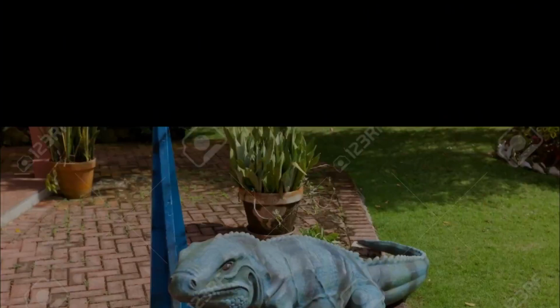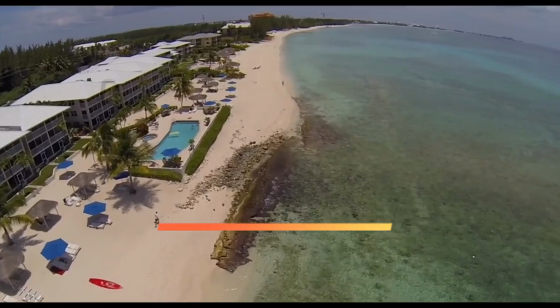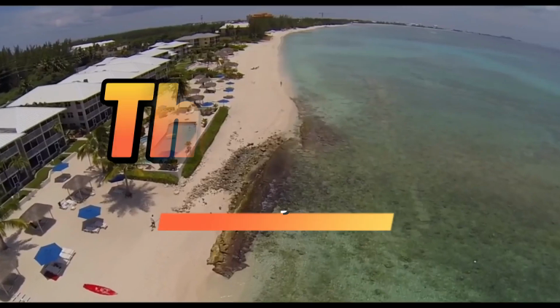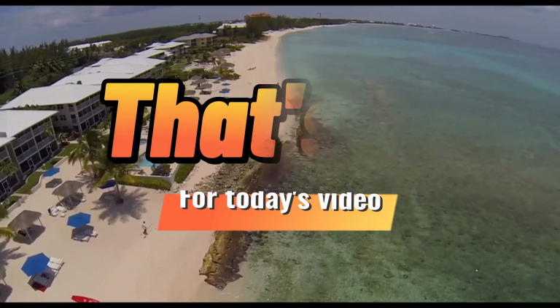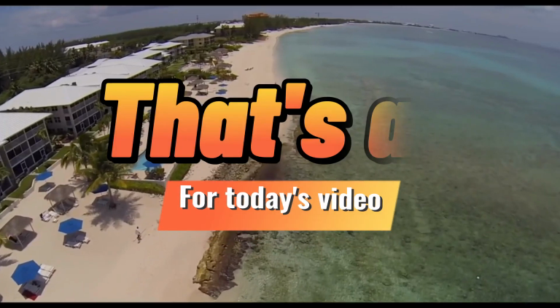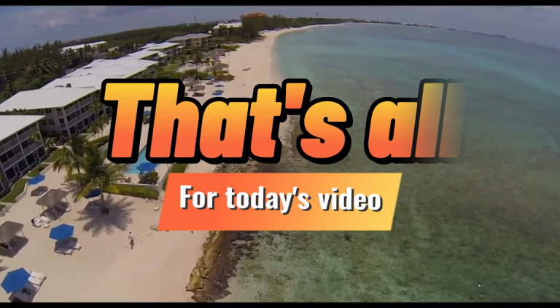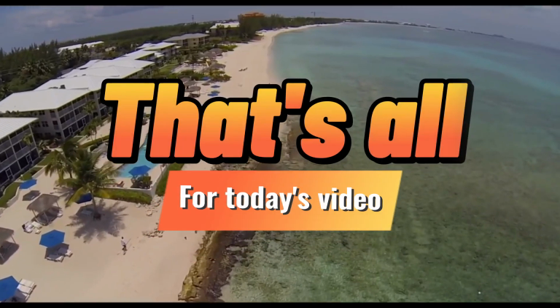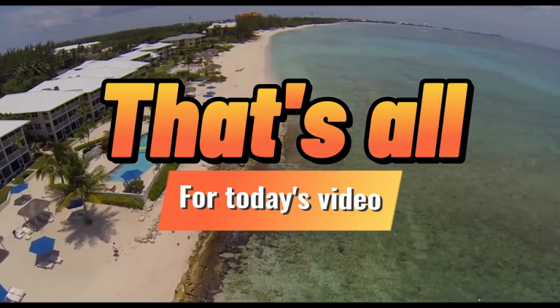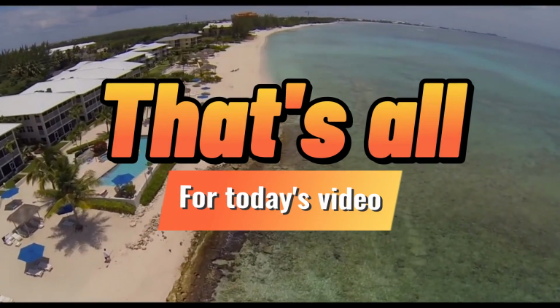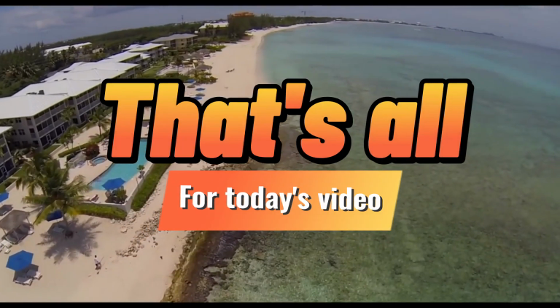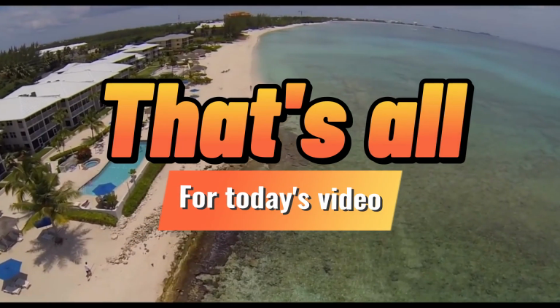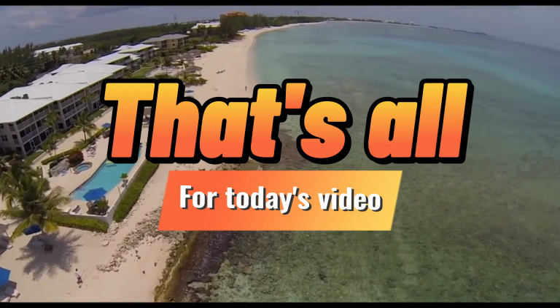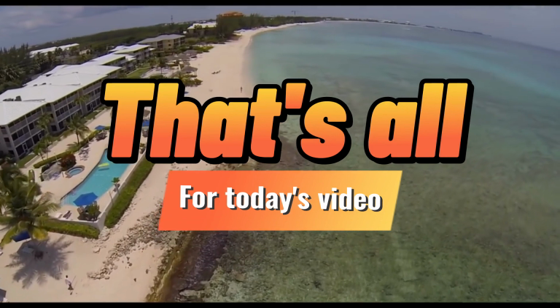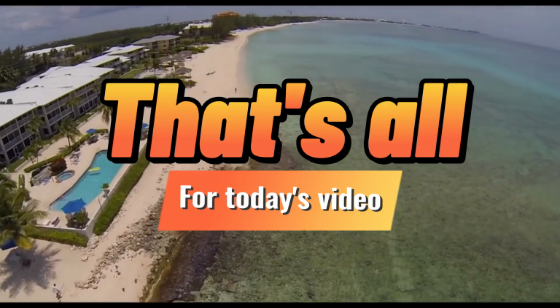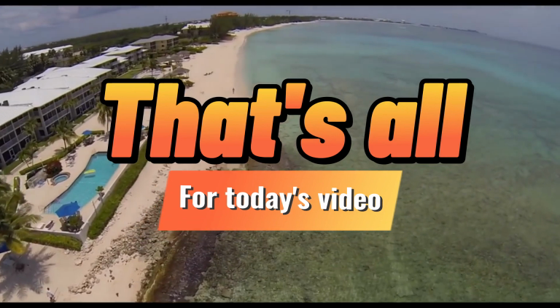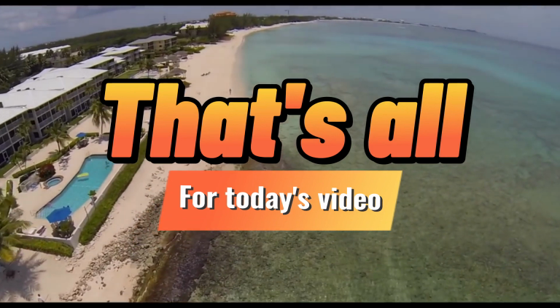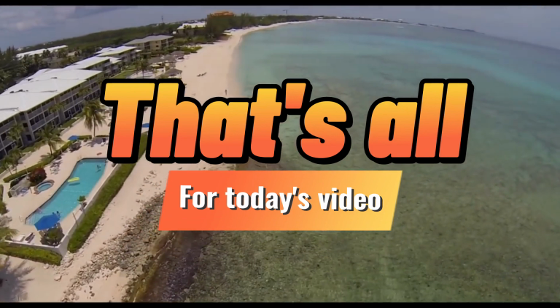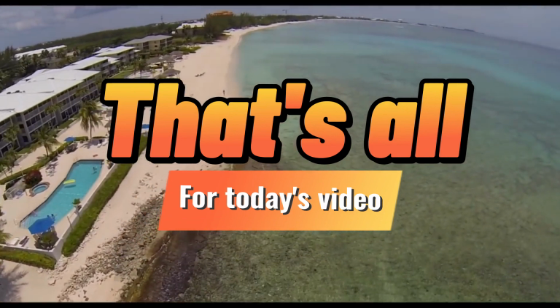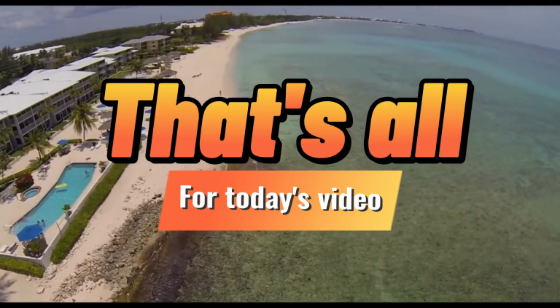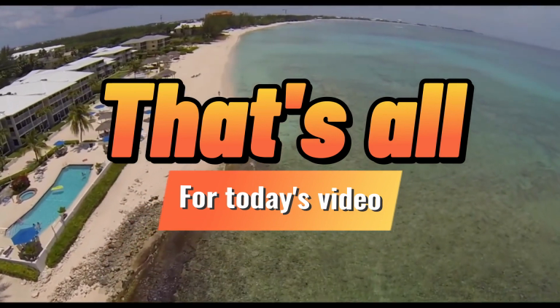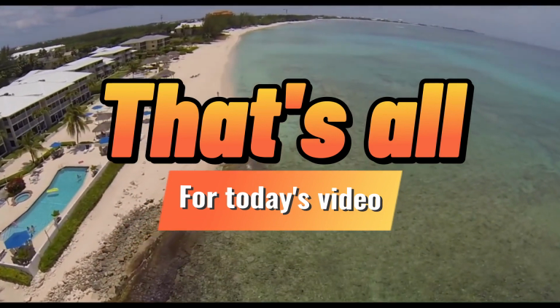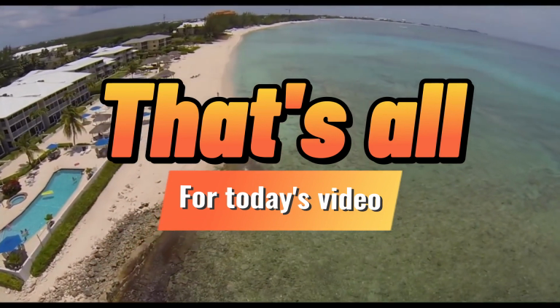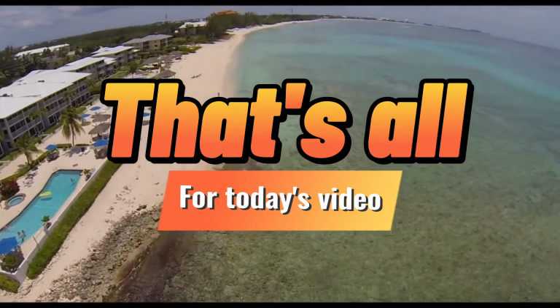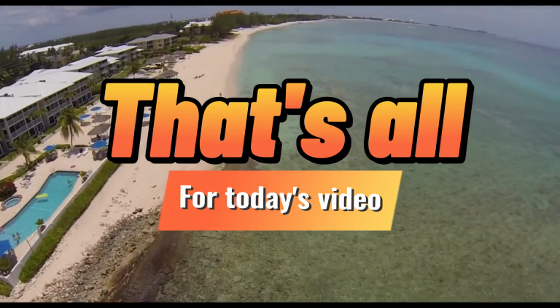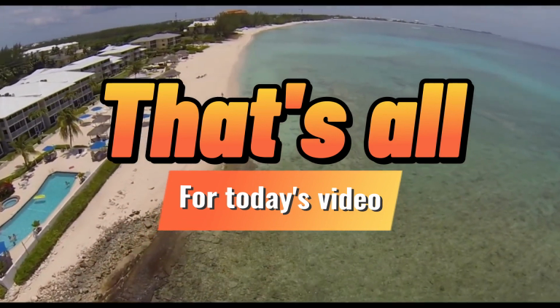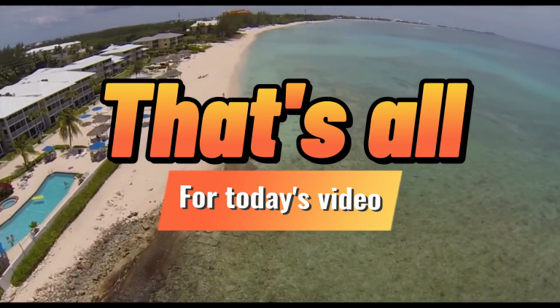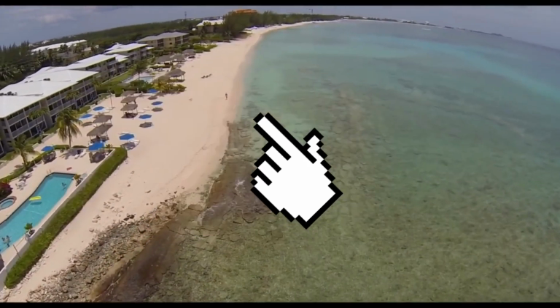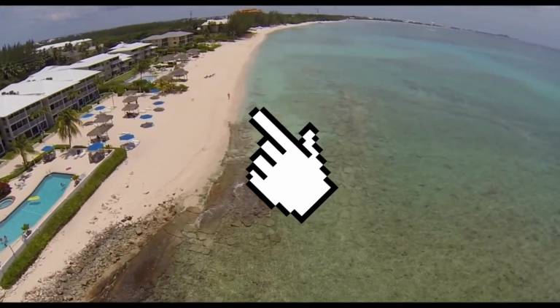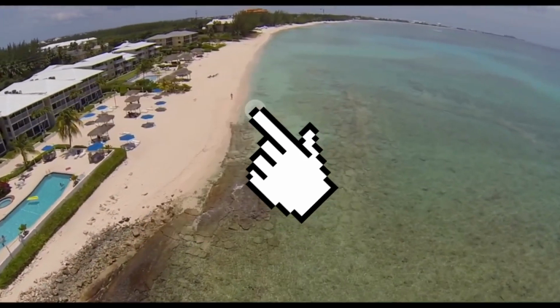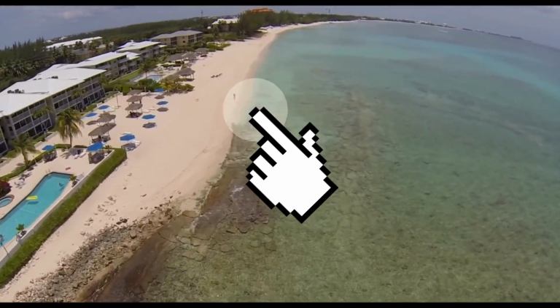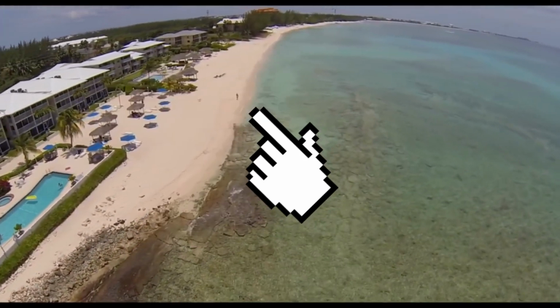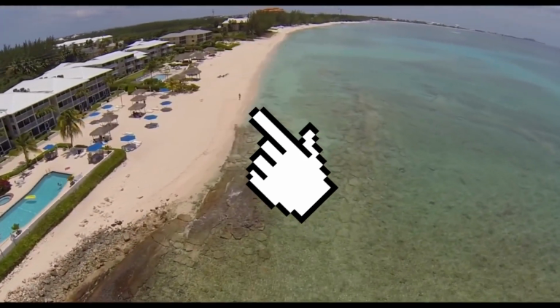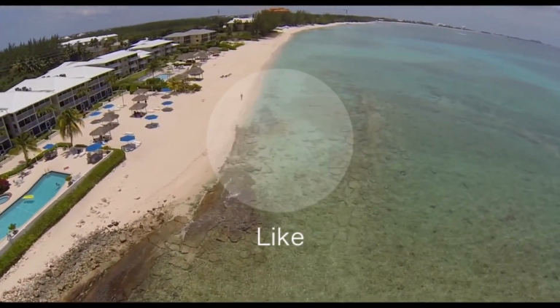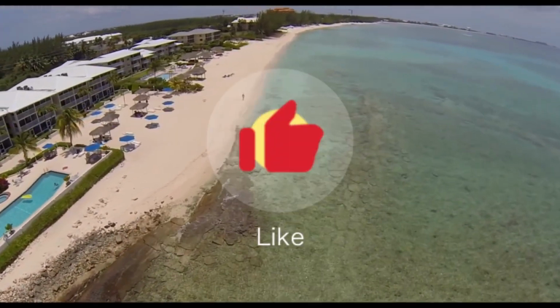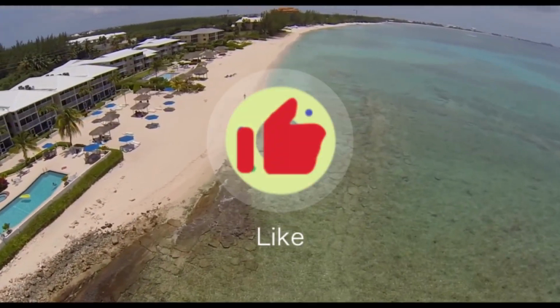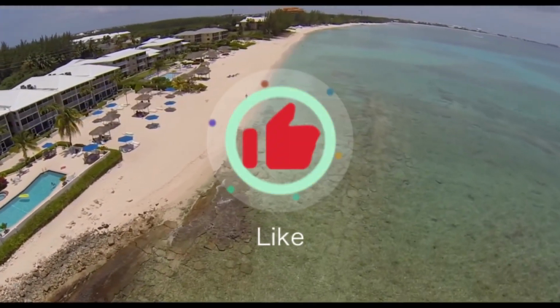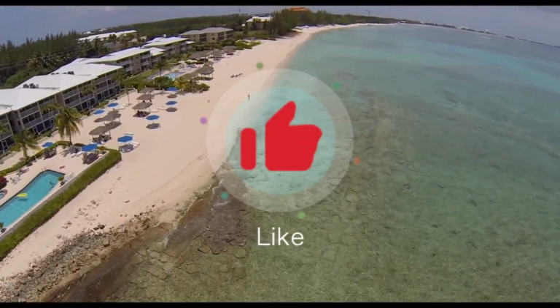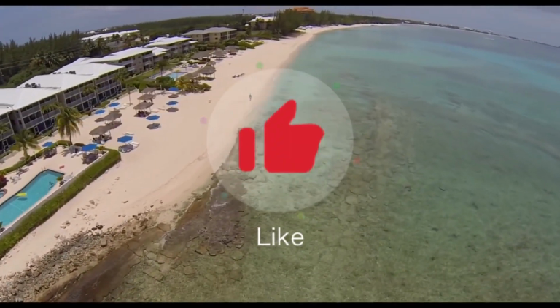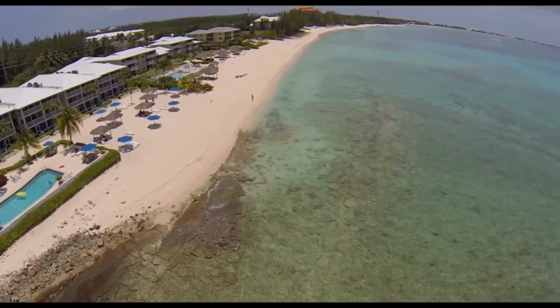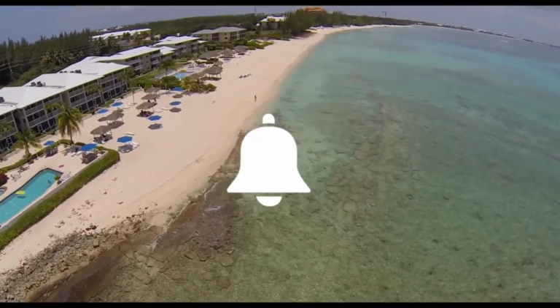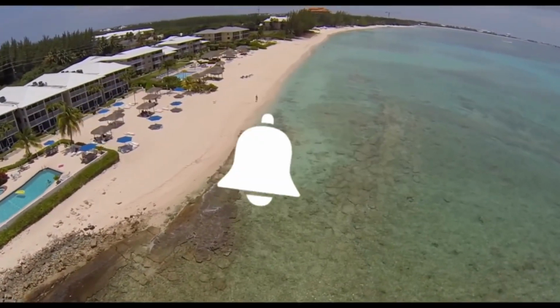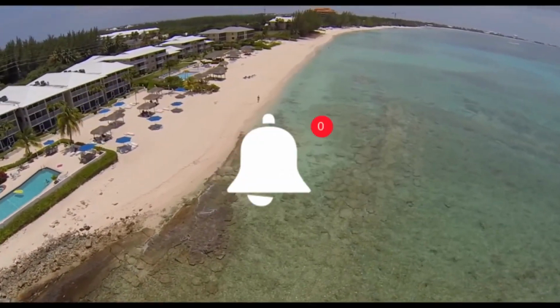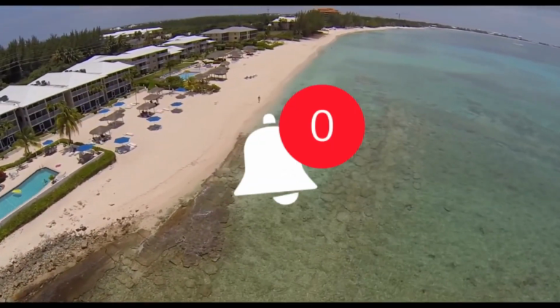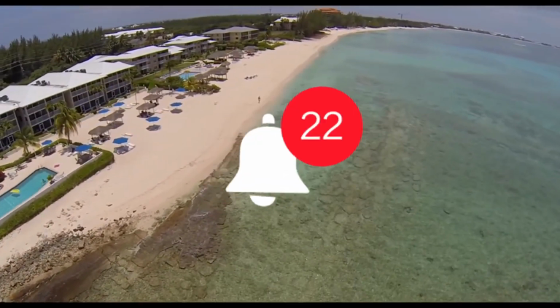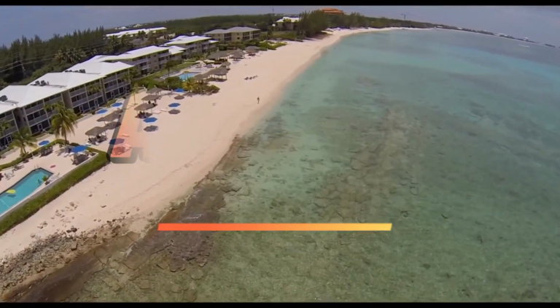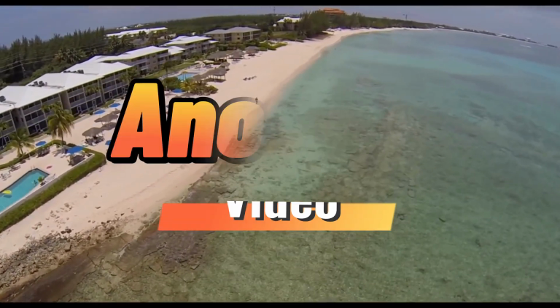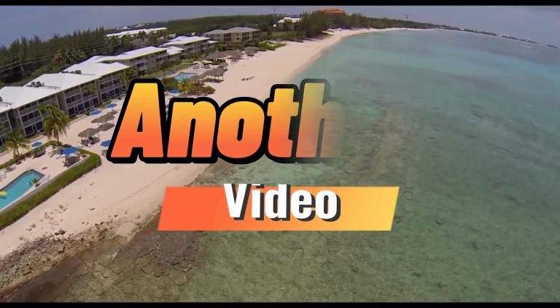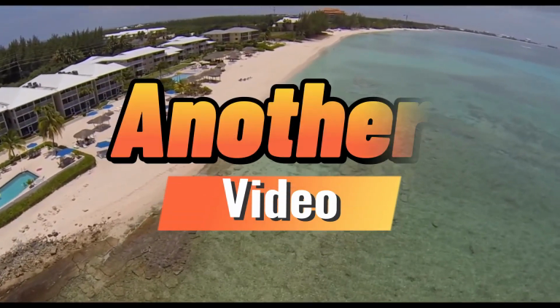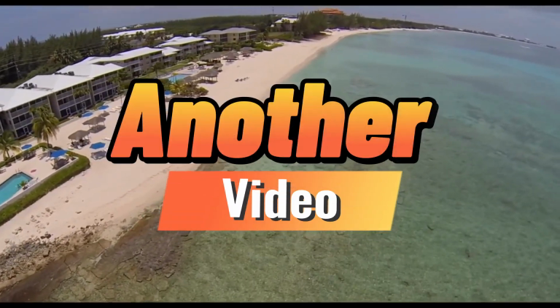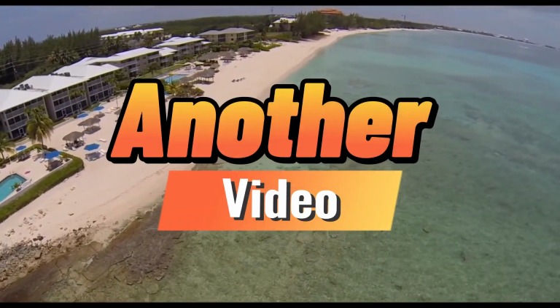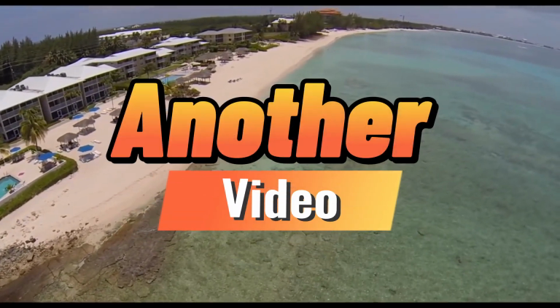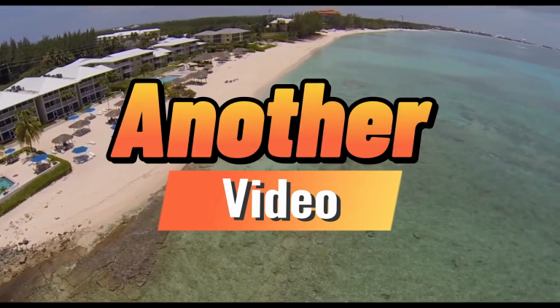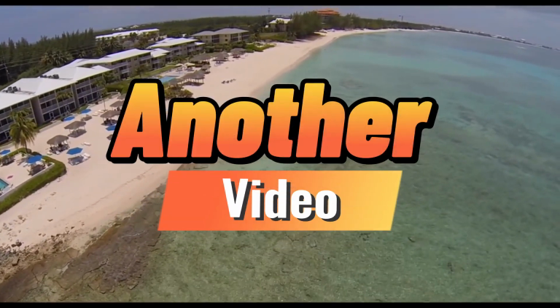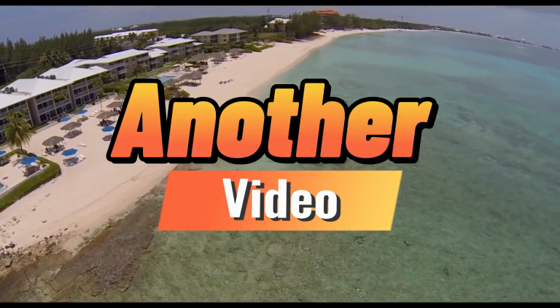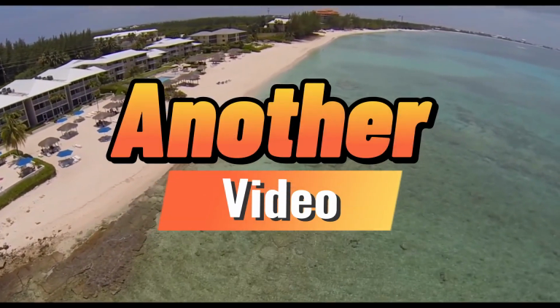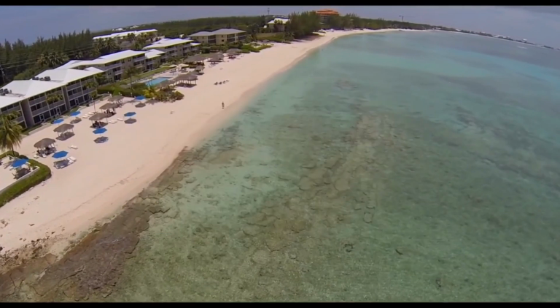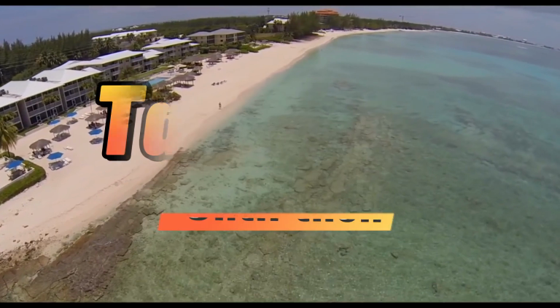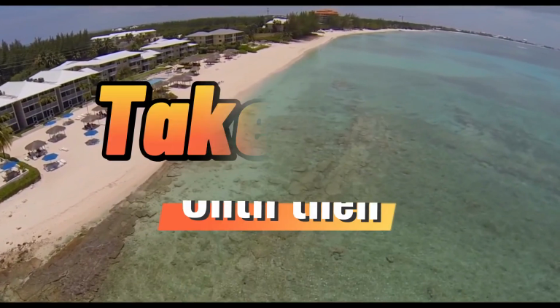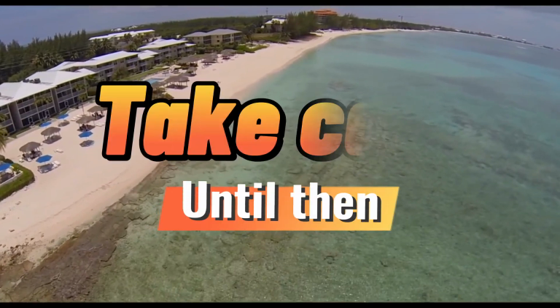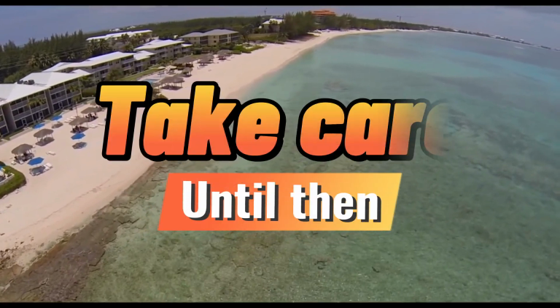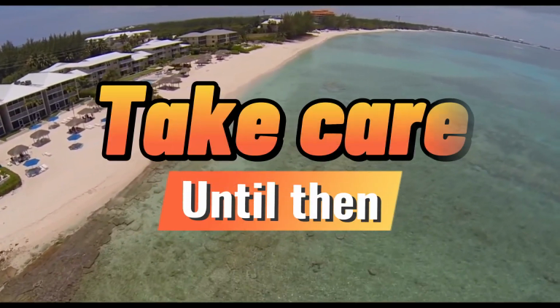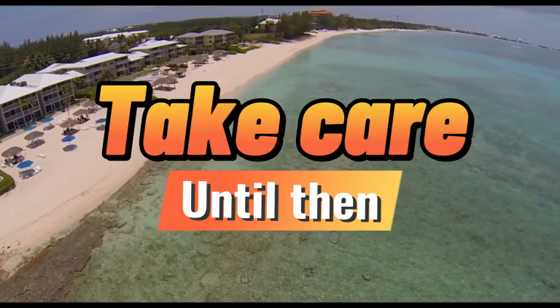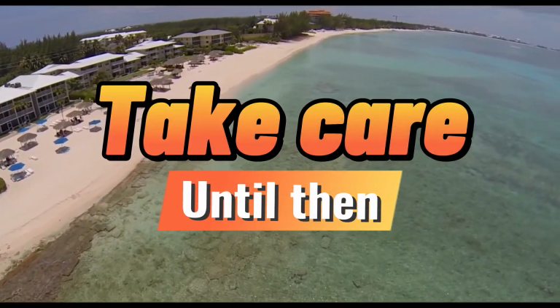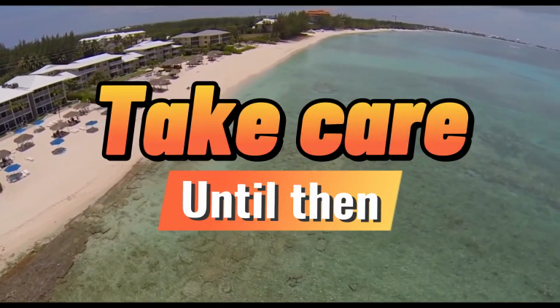So that's all for today's video. If you liked this video, click the like and the bell buttons. We'll have another video for you soon. Take care until then.